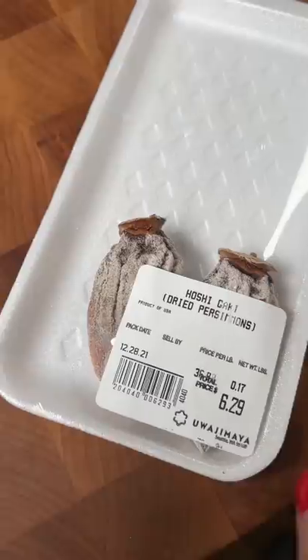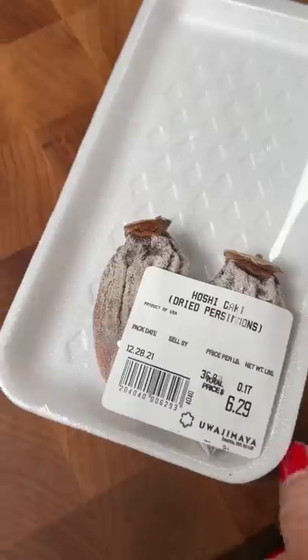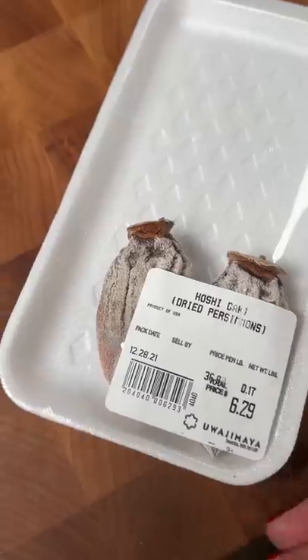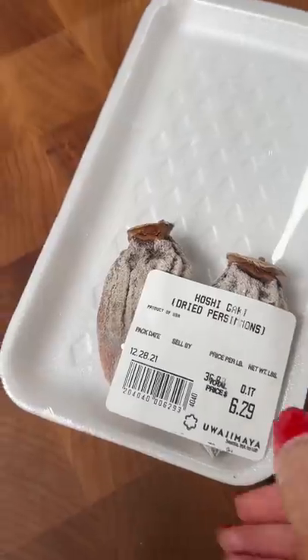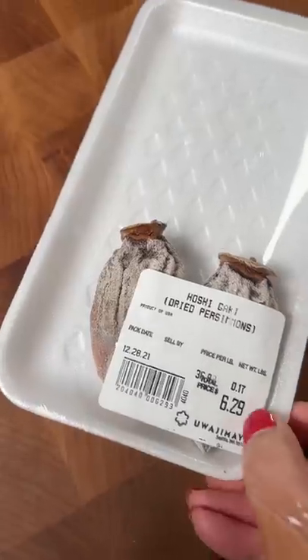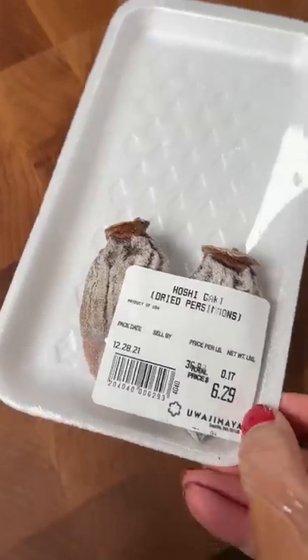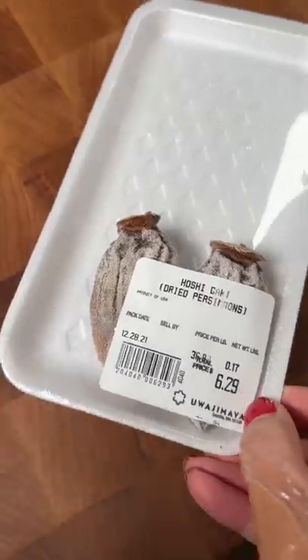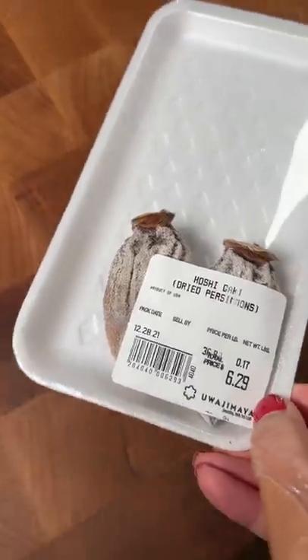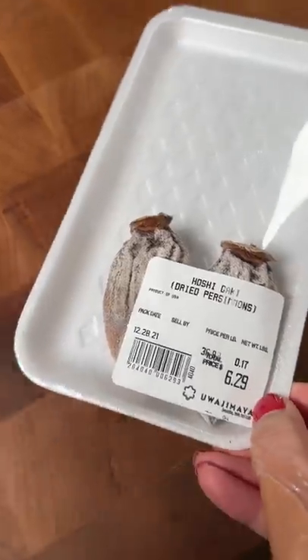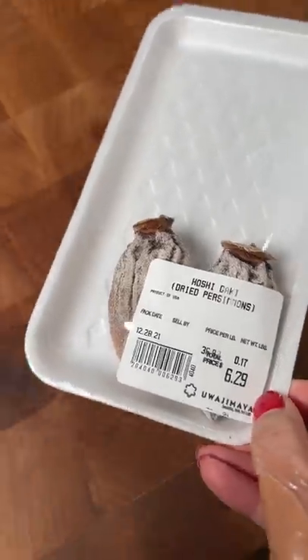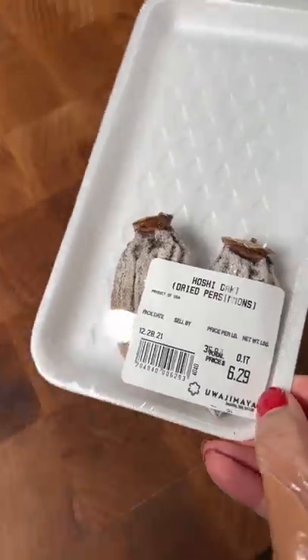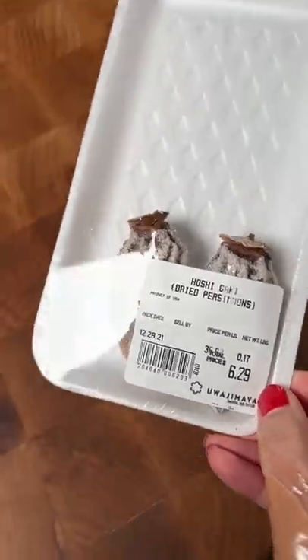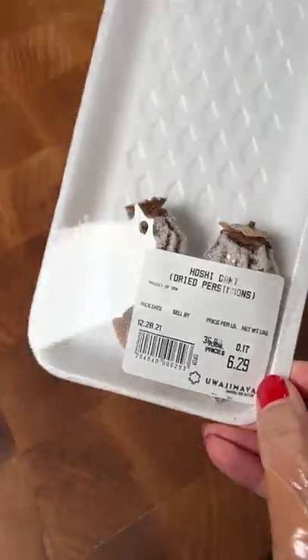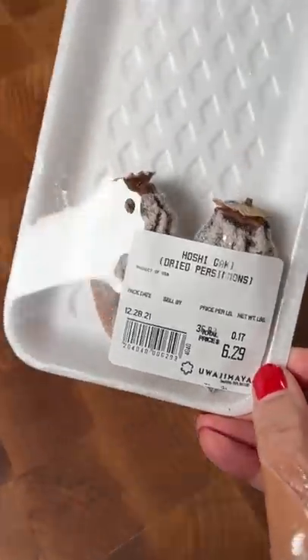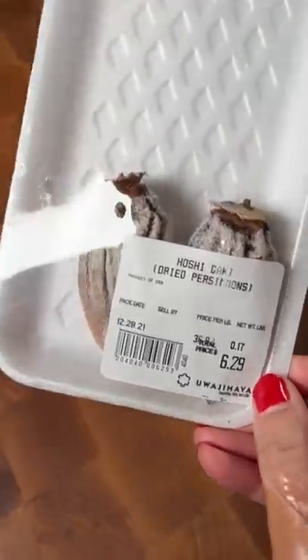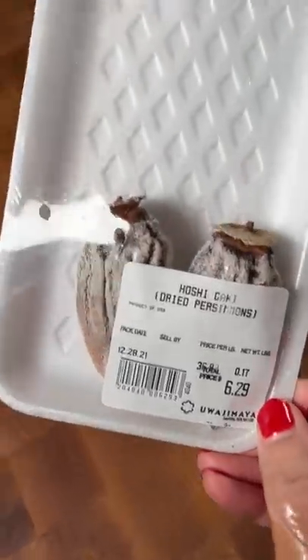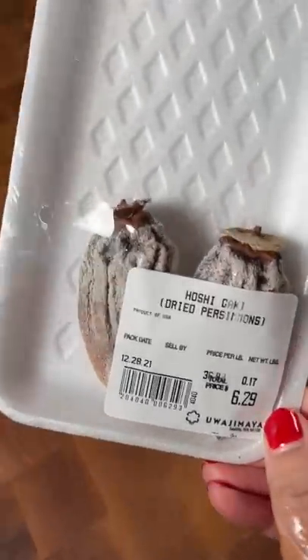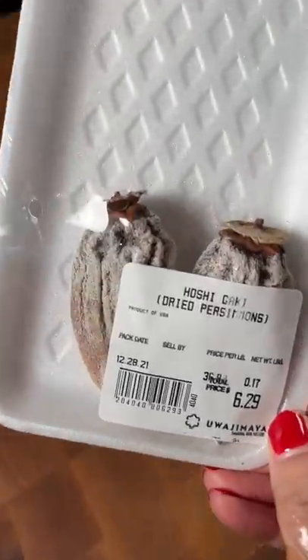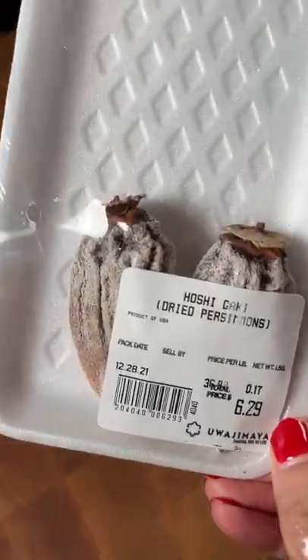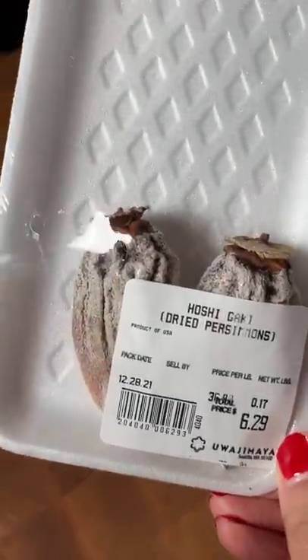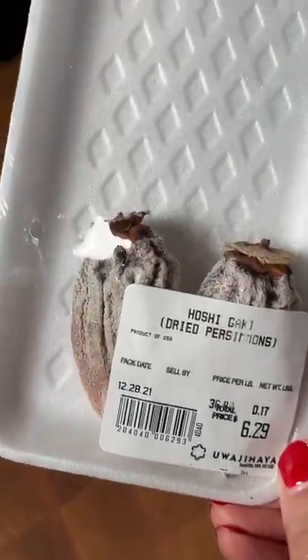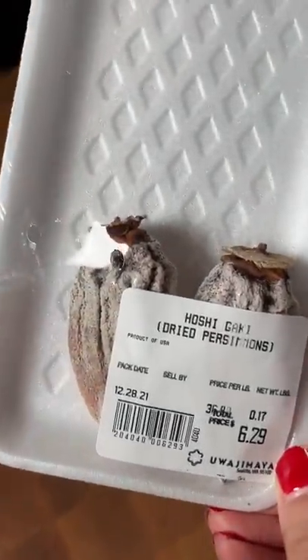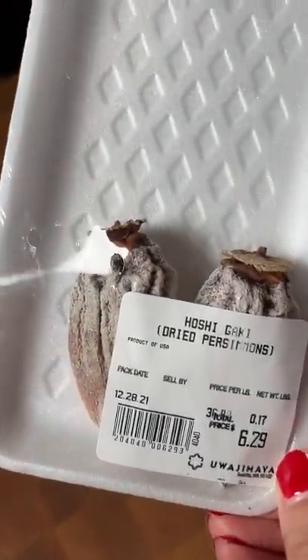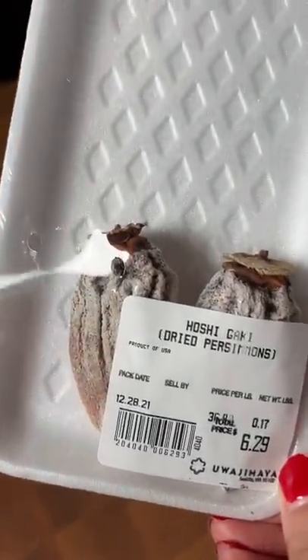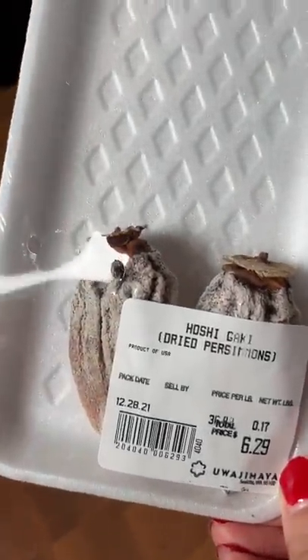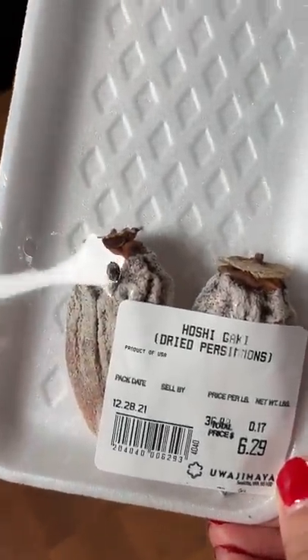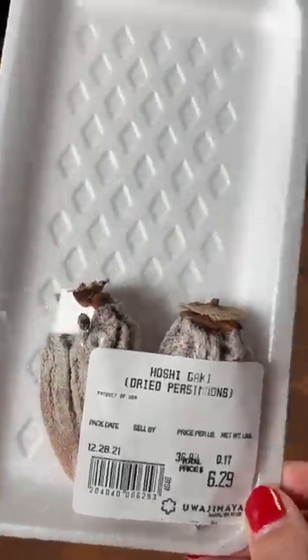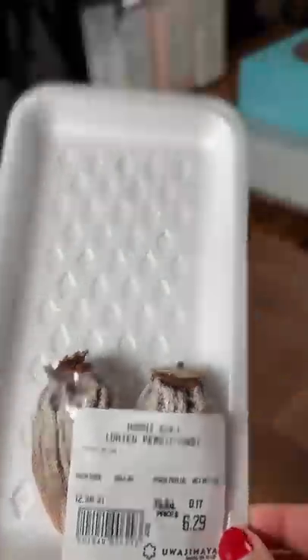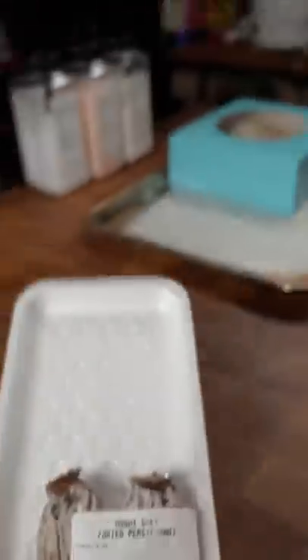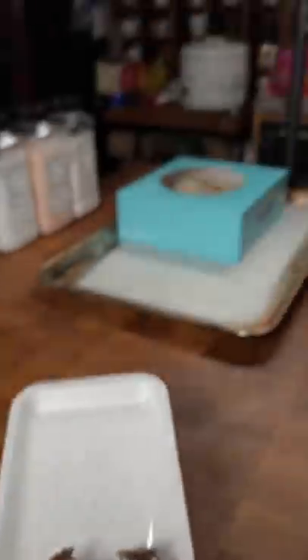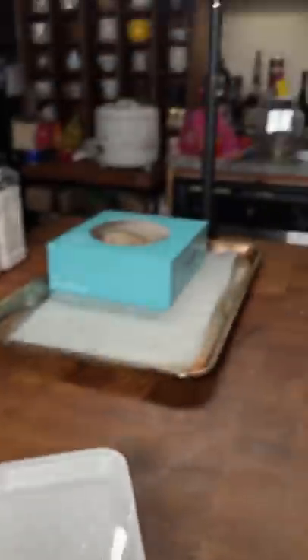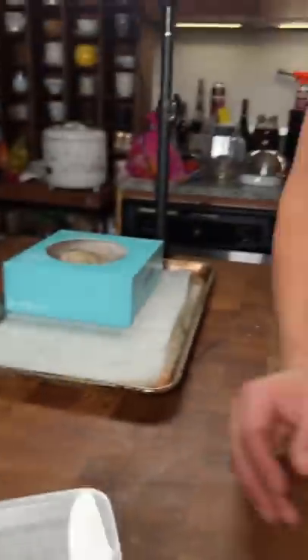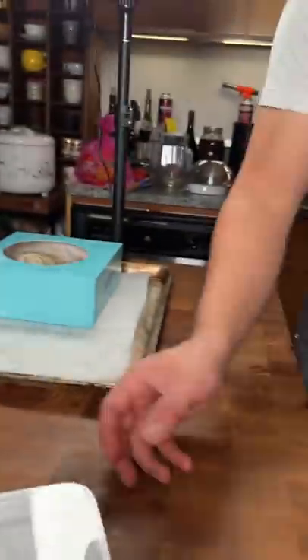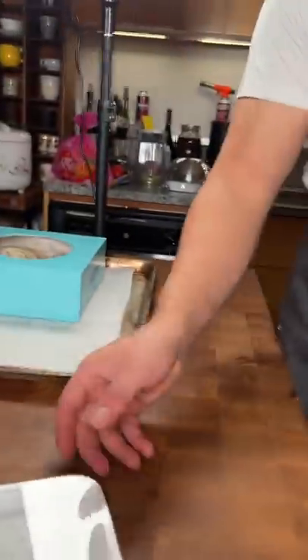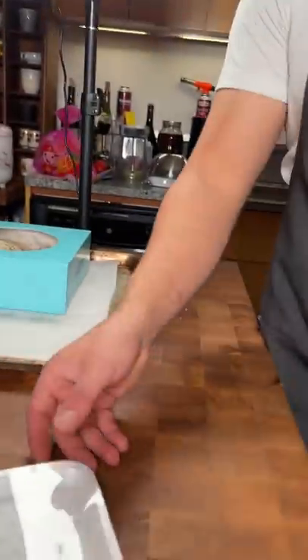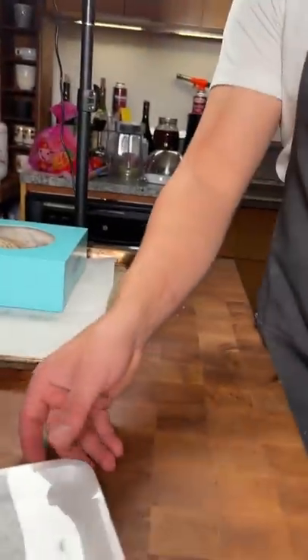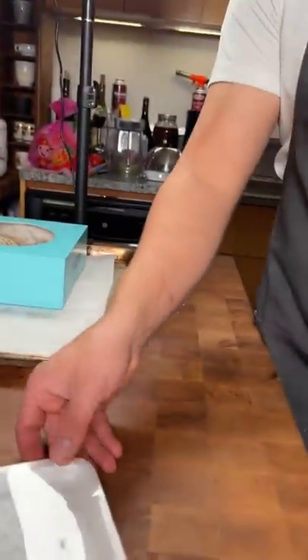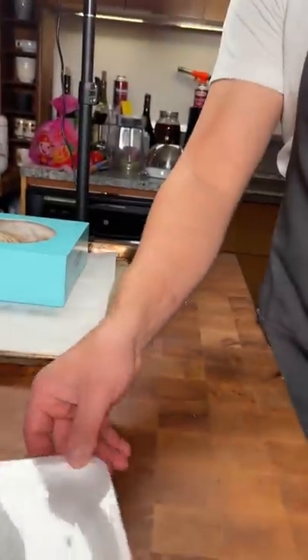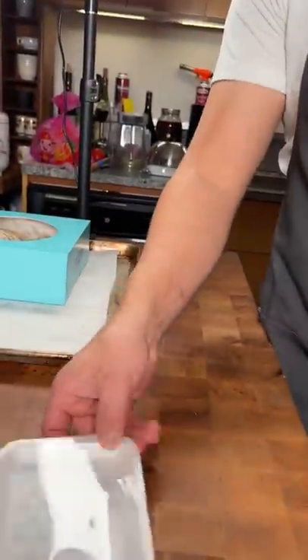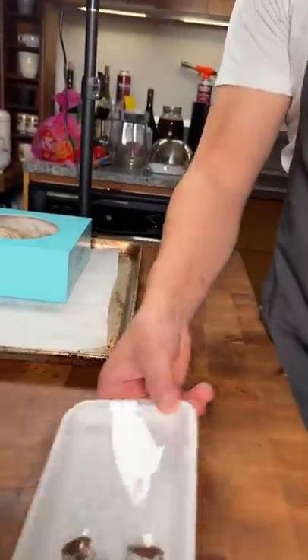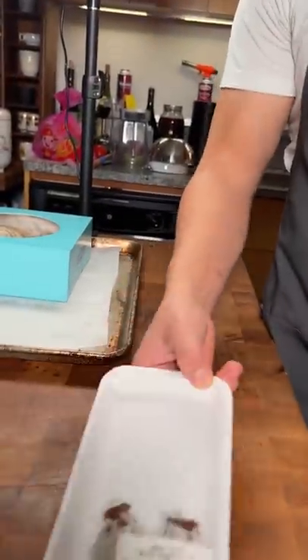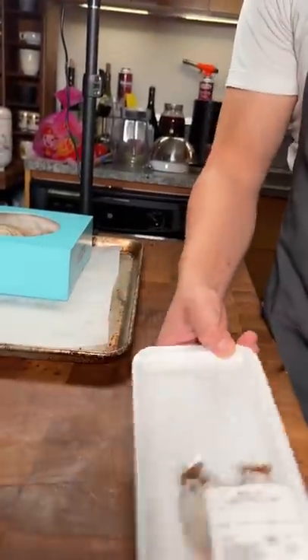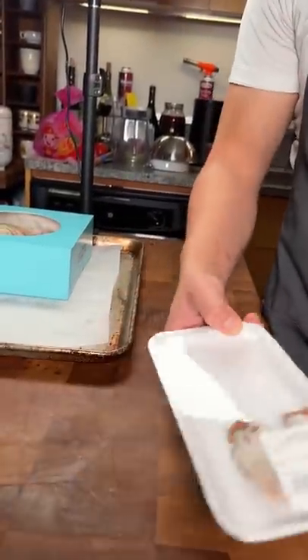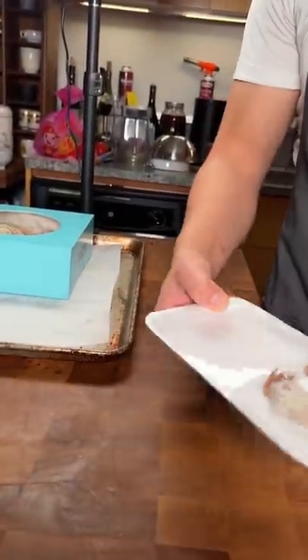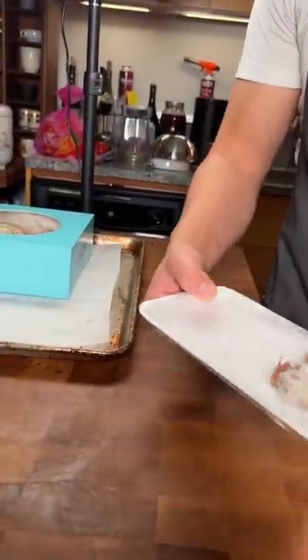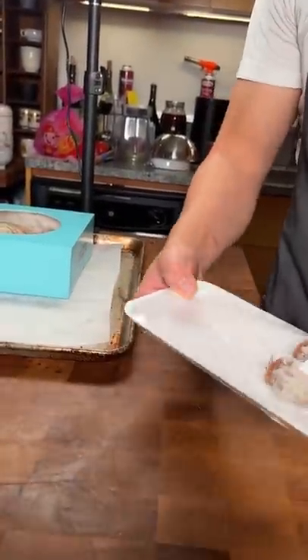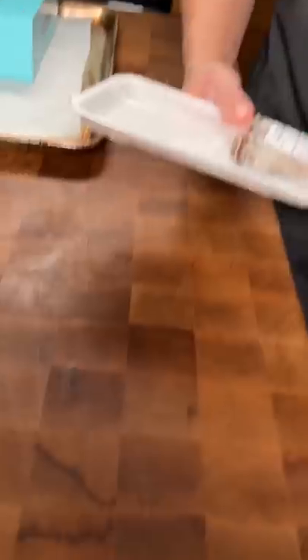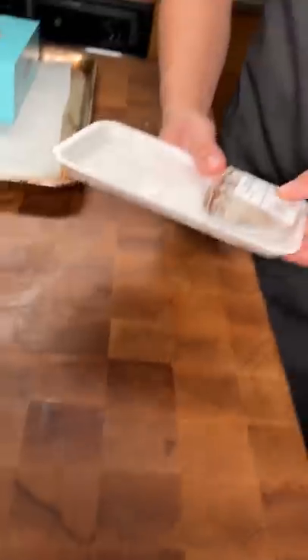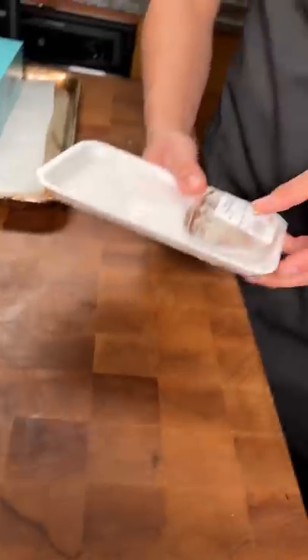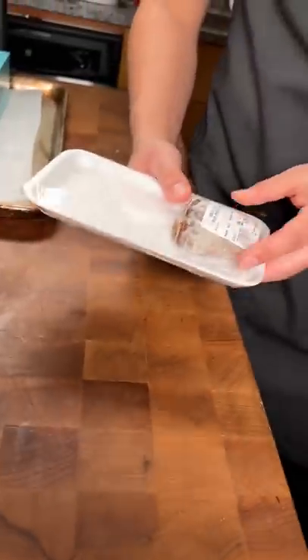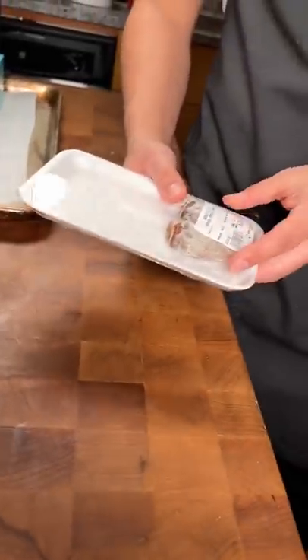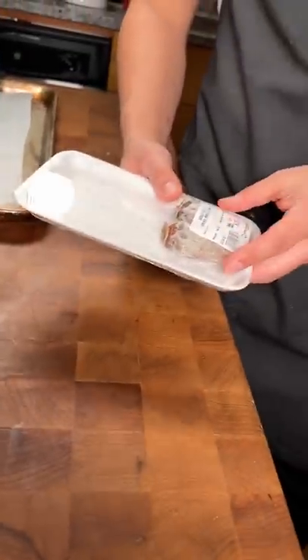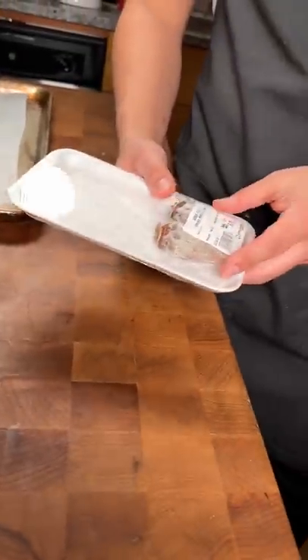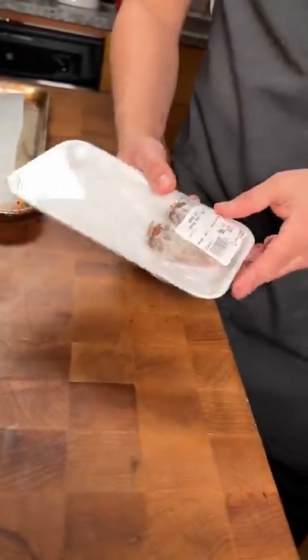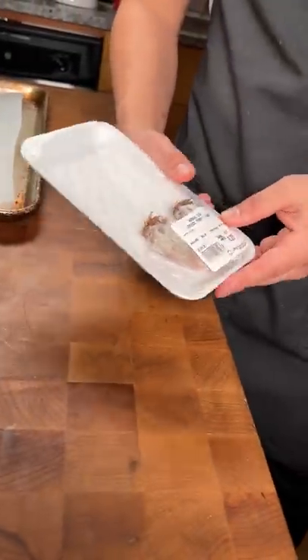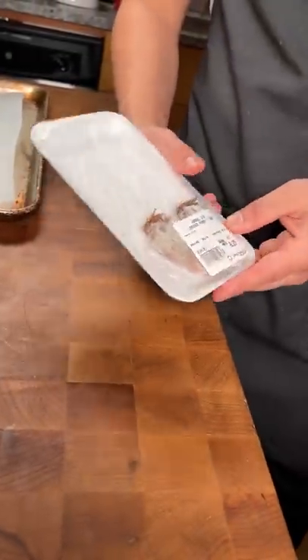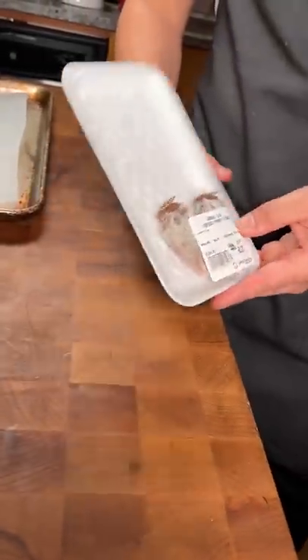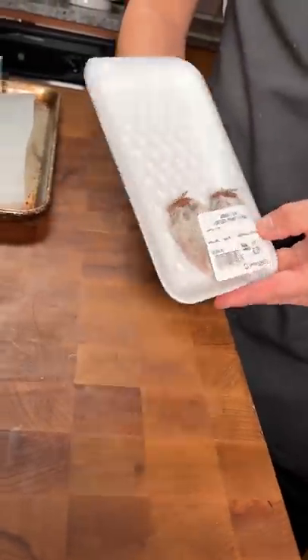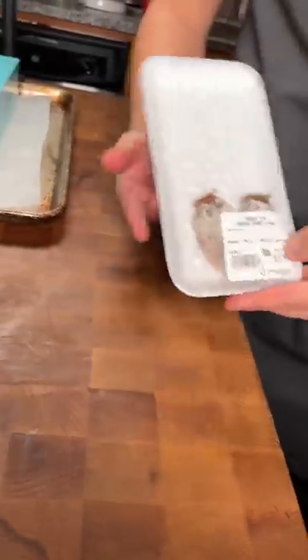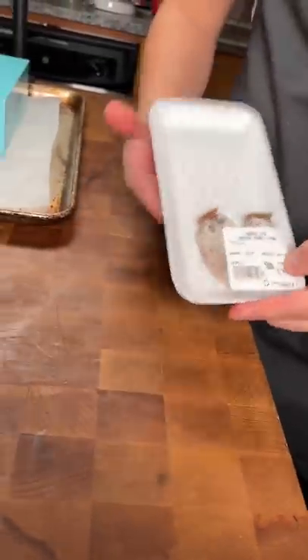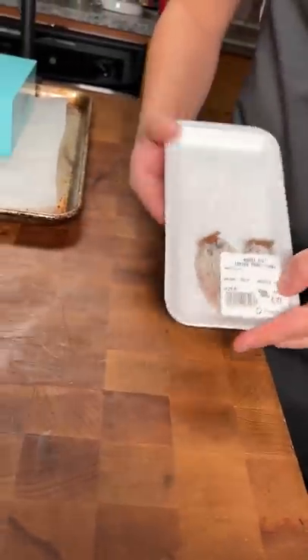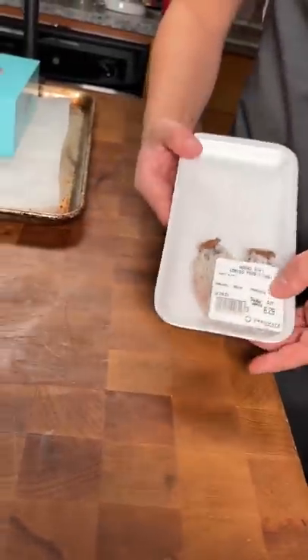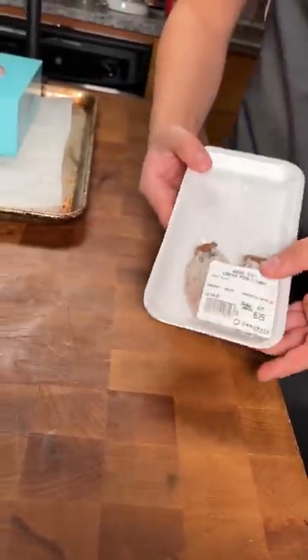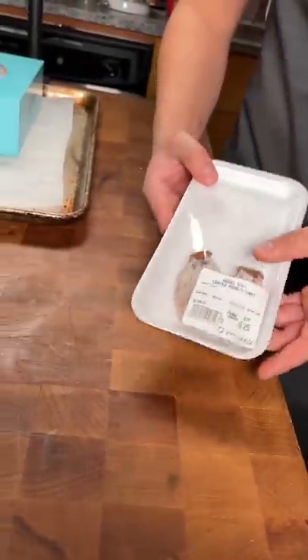Dried persimmons. I've never tried these before. Do you just eat it by itself? Do you use it in cooking? I would just eat it on its own, like a little snack.